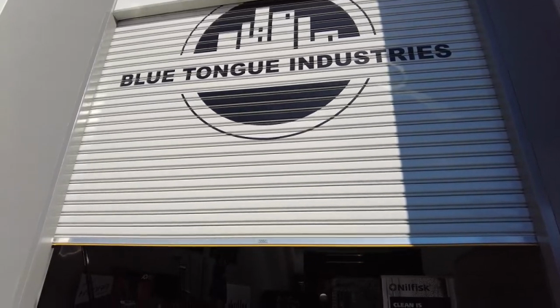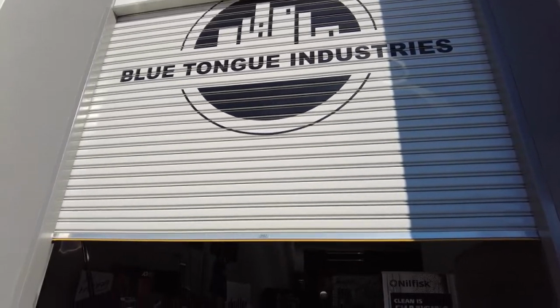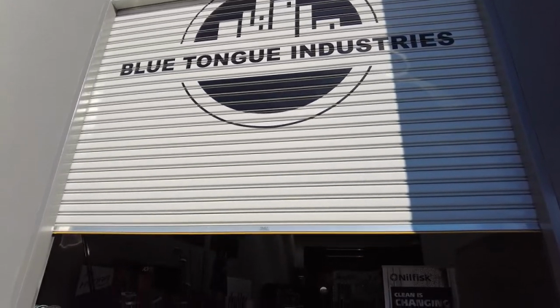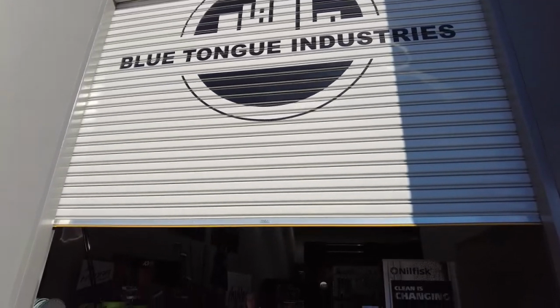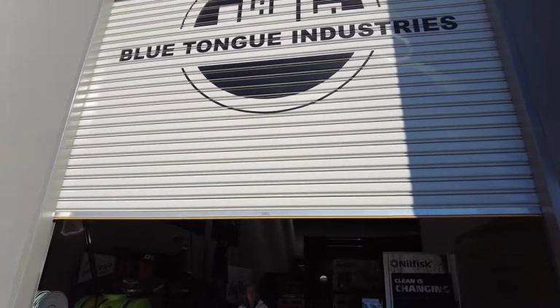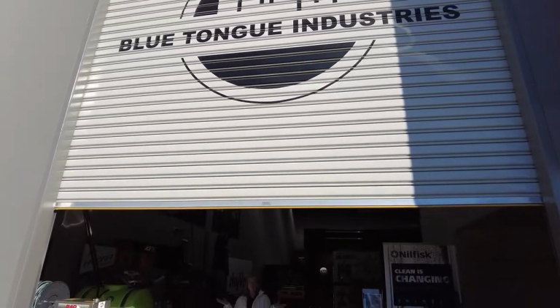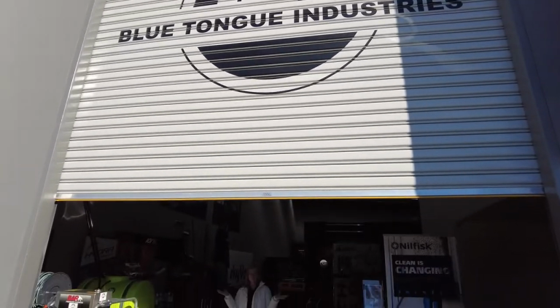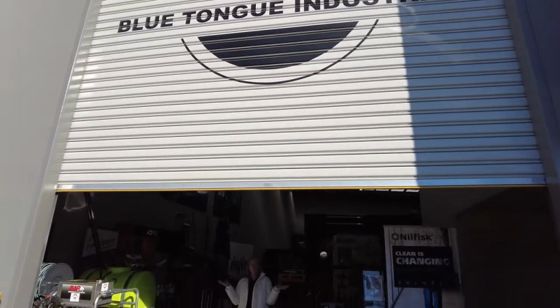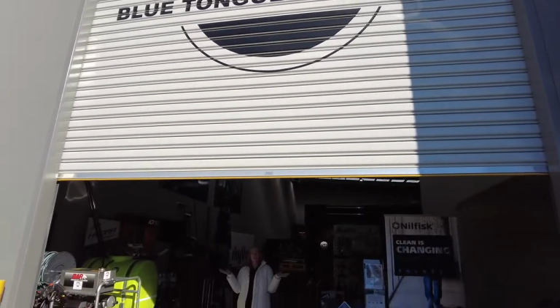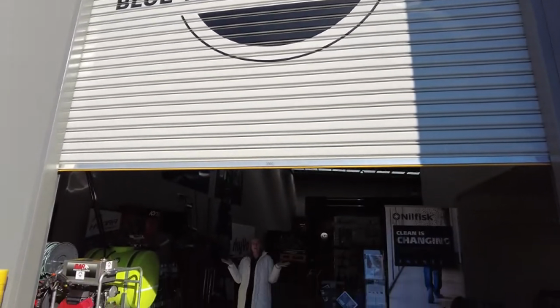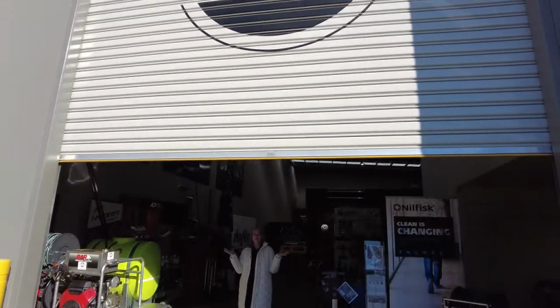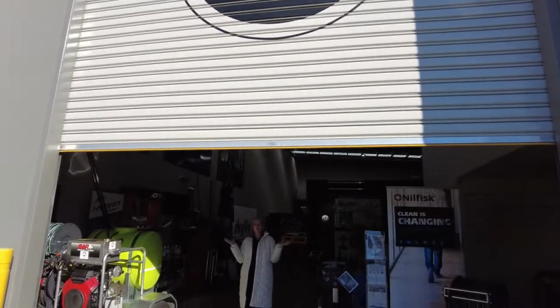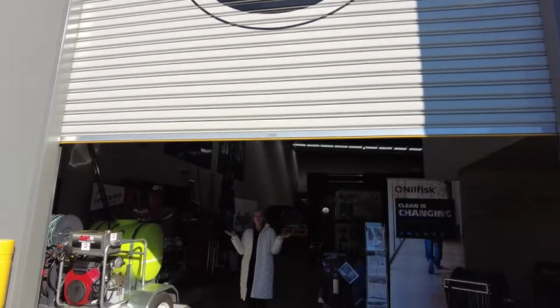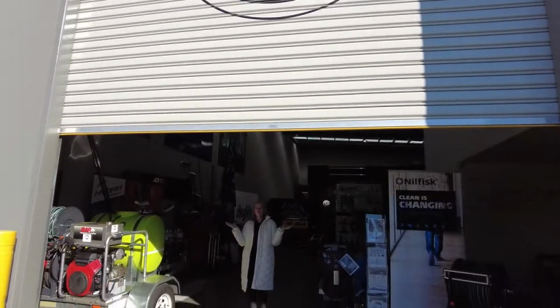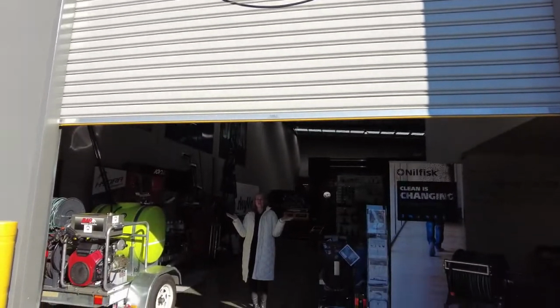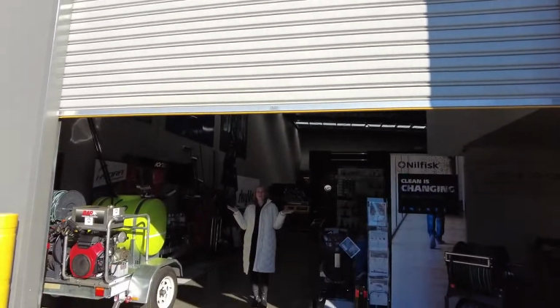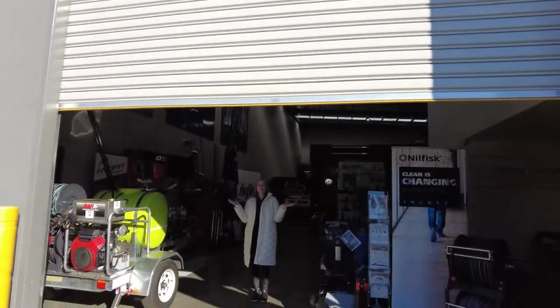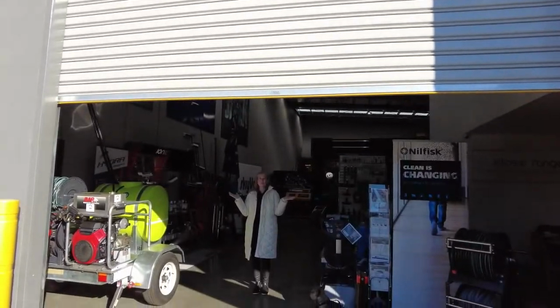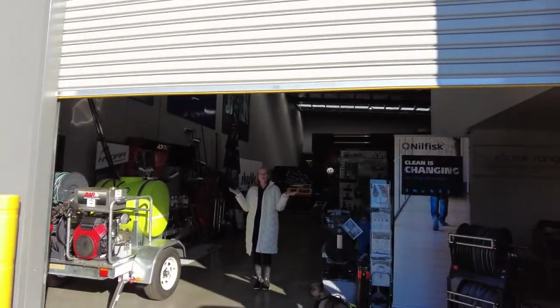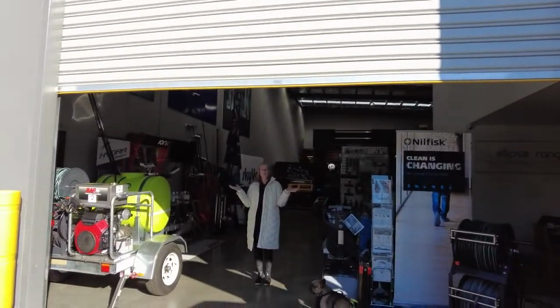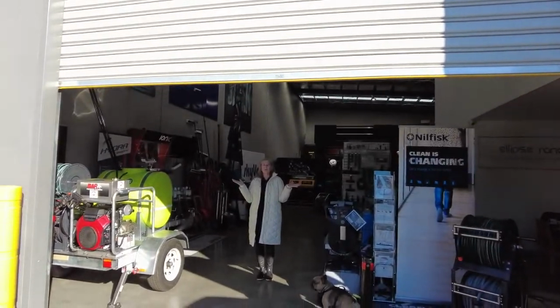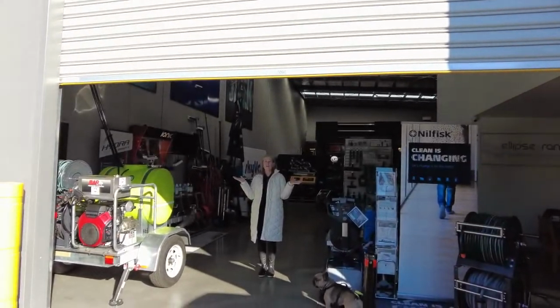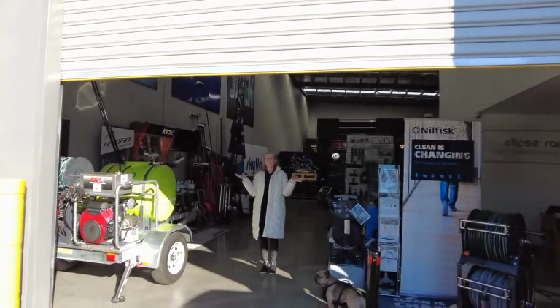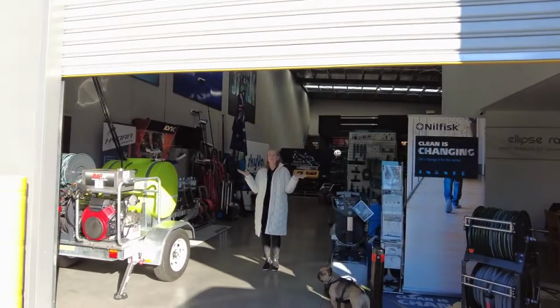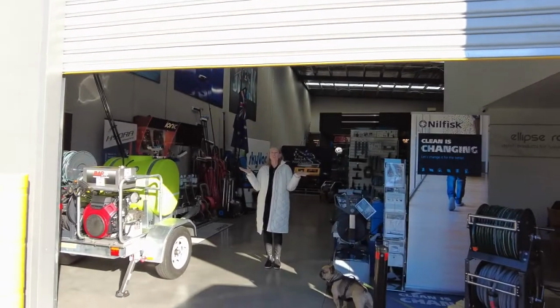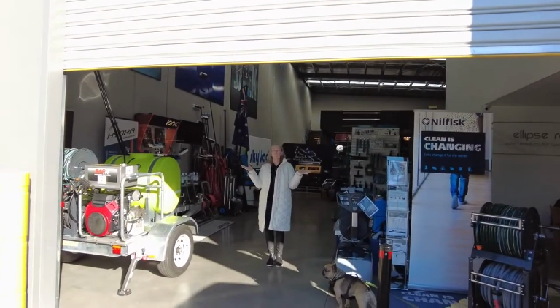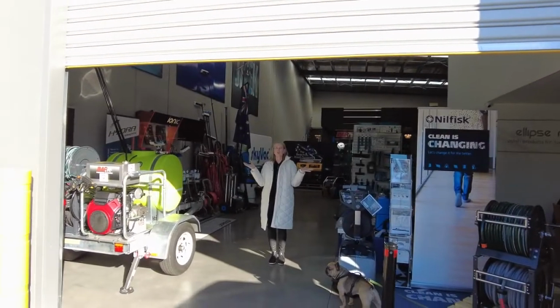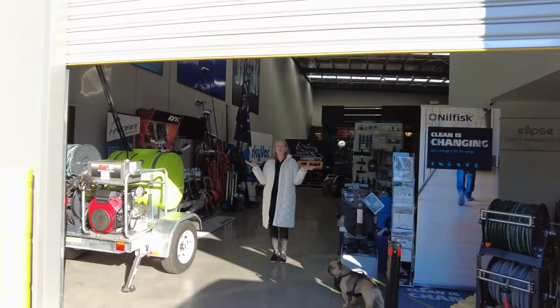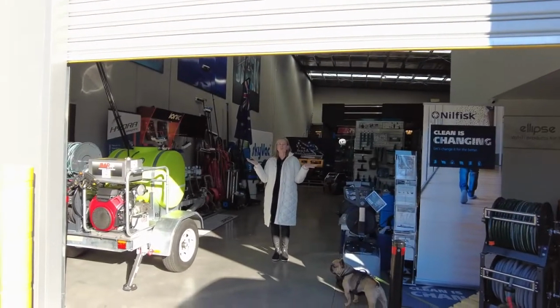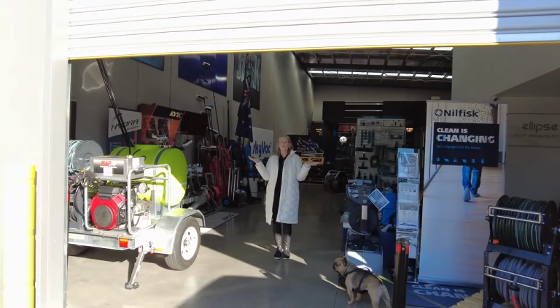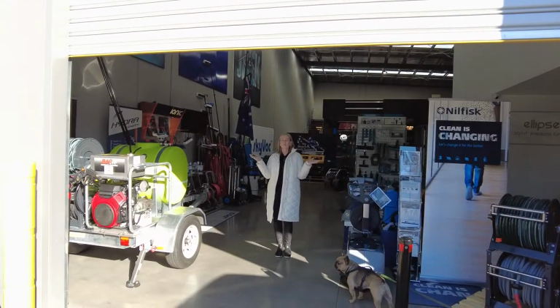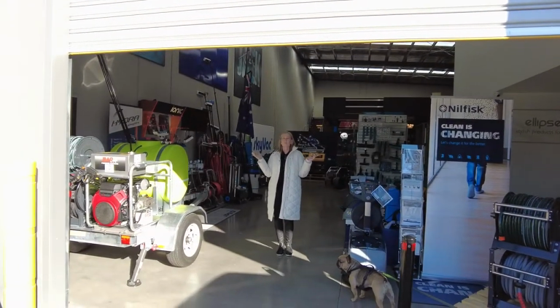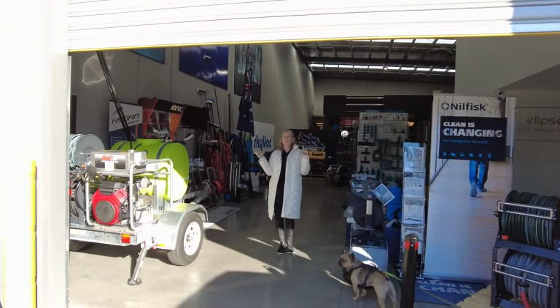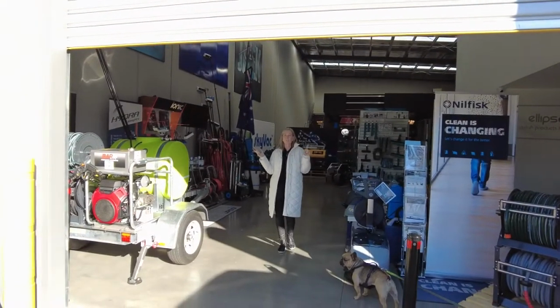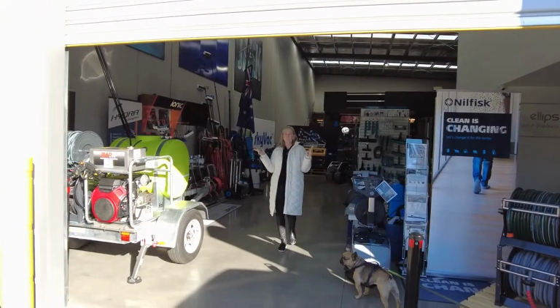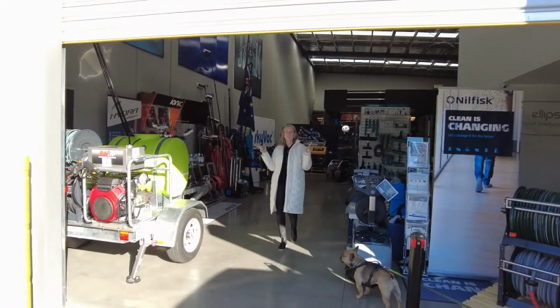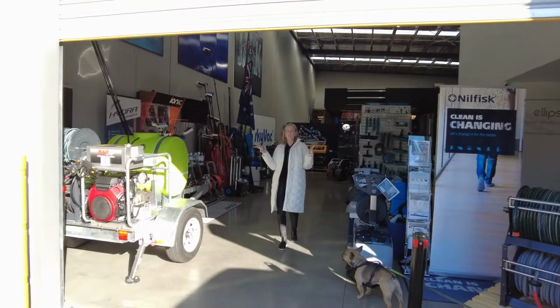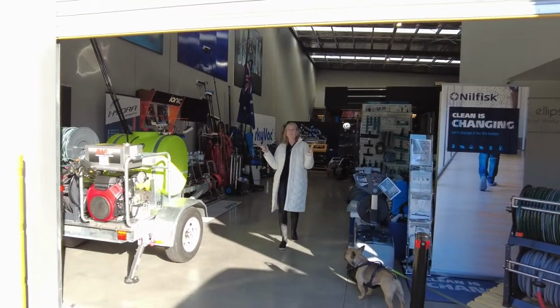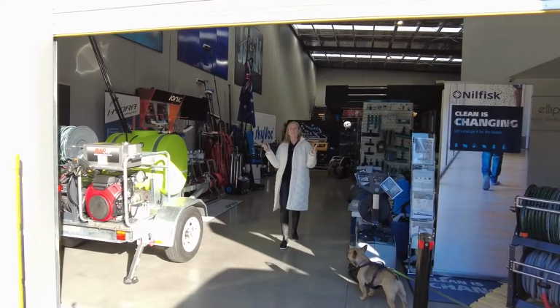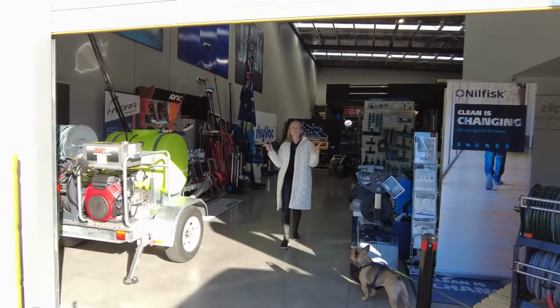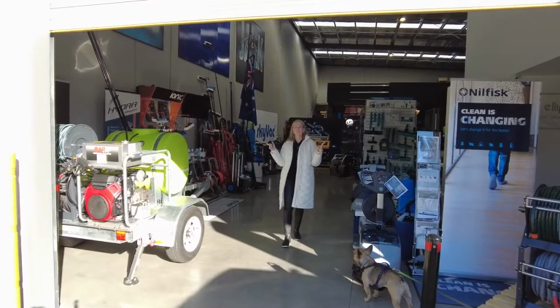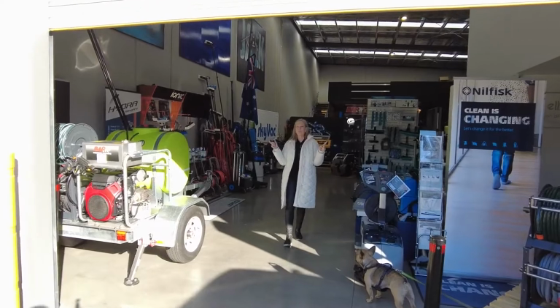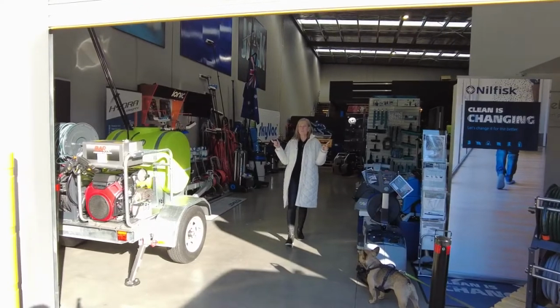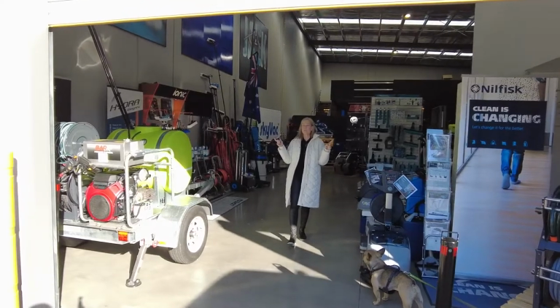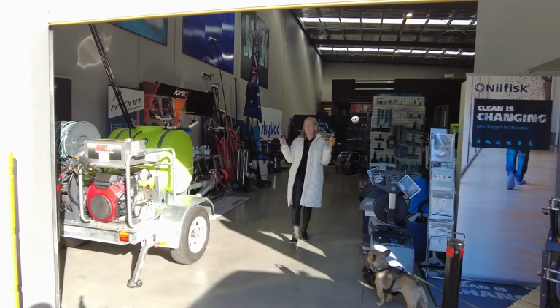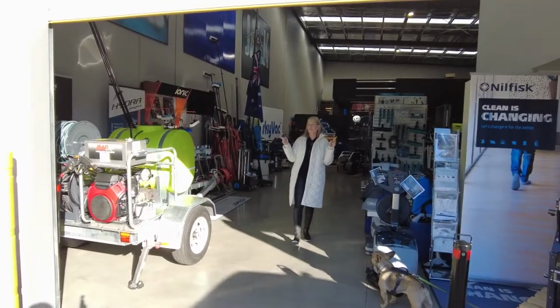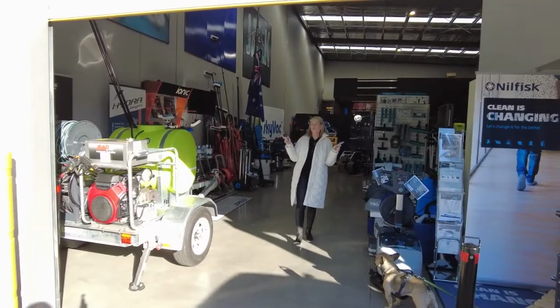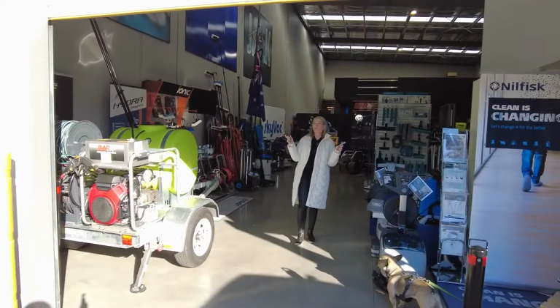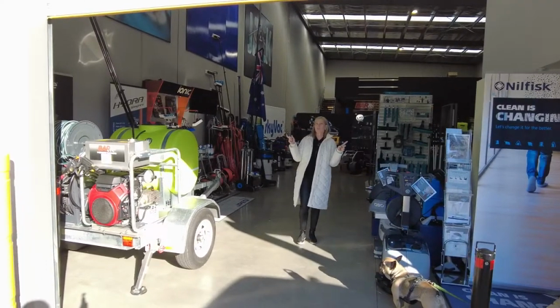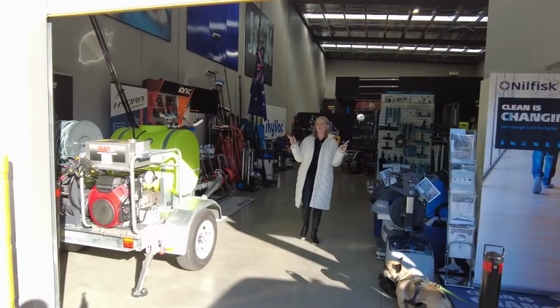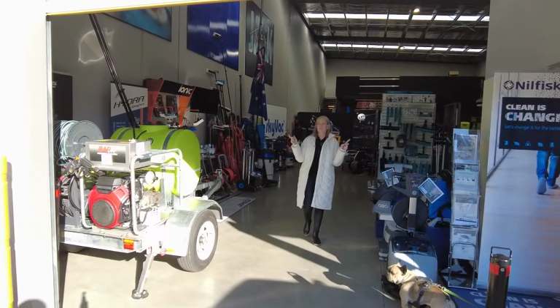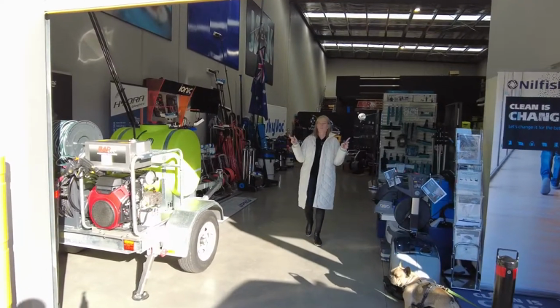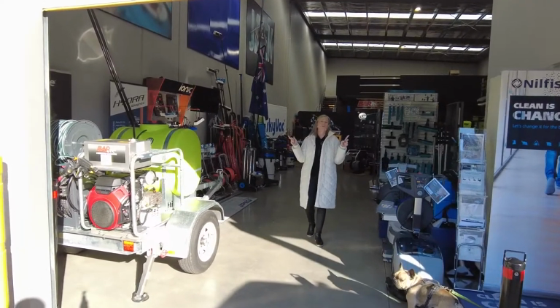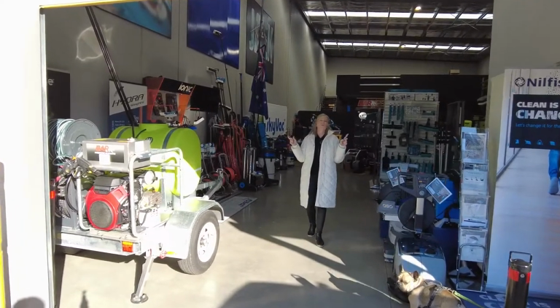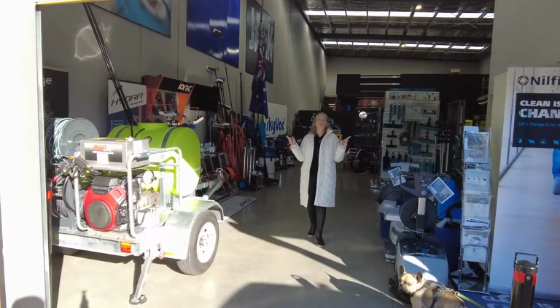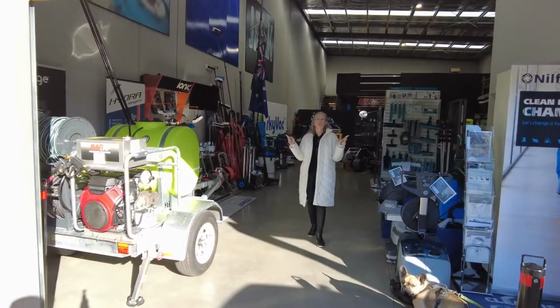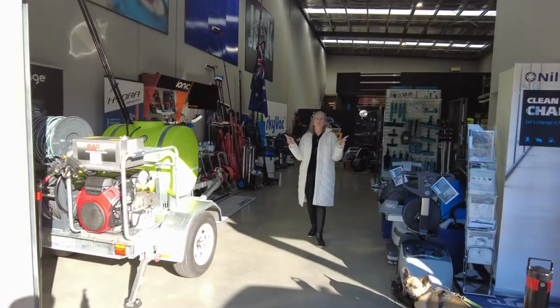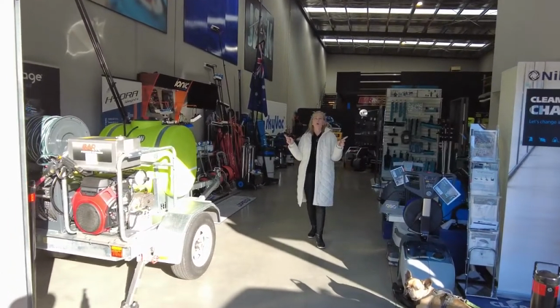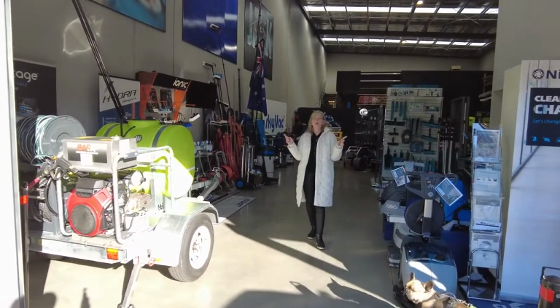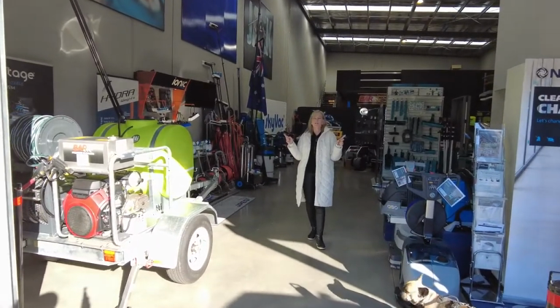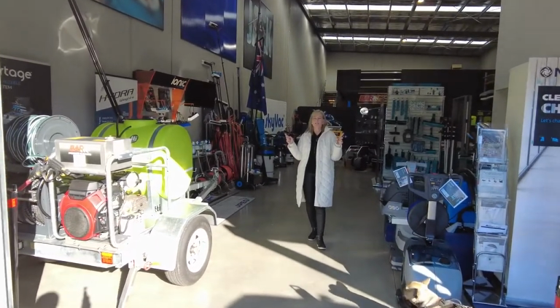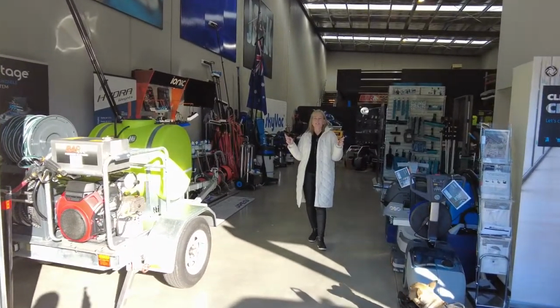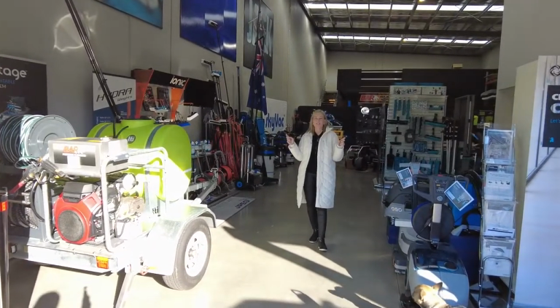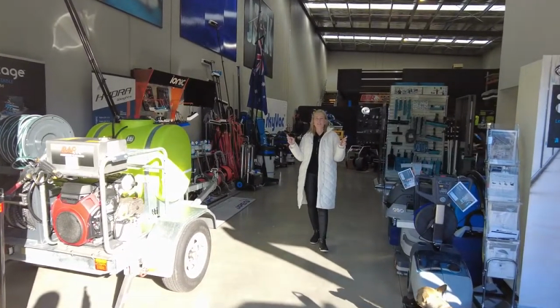Welcome to Blue Tongue Industries, here we are in Geelong. But don't let that stop you — we distribute Australia-wide daily.